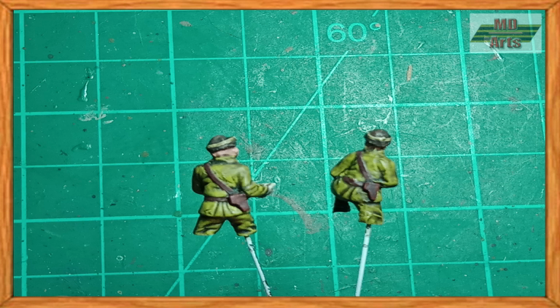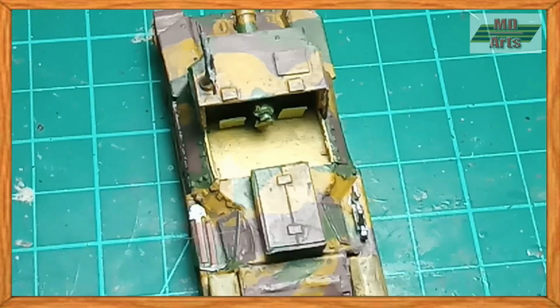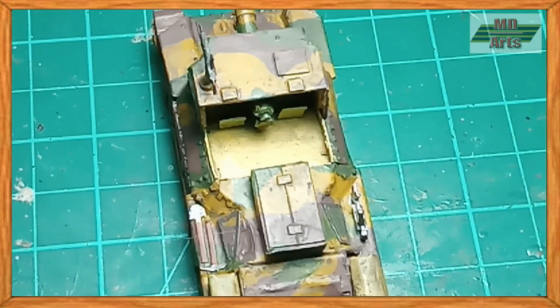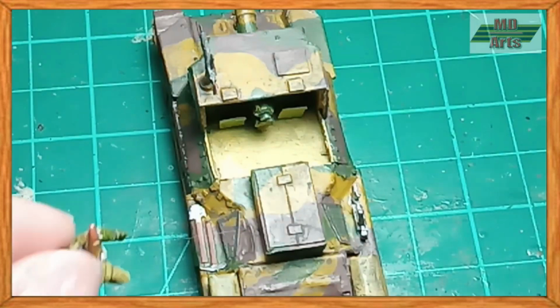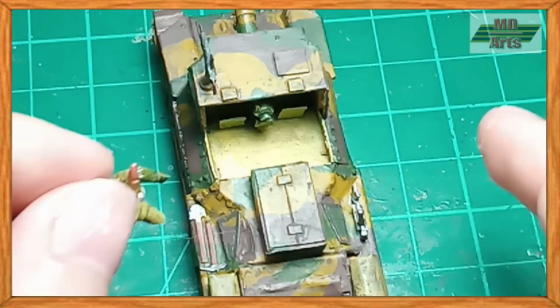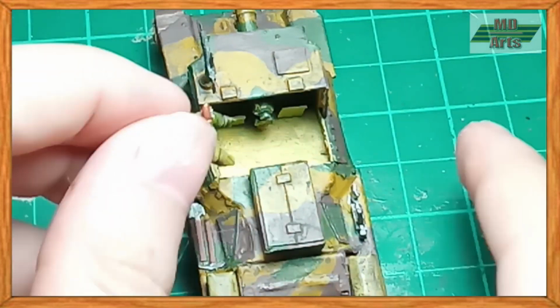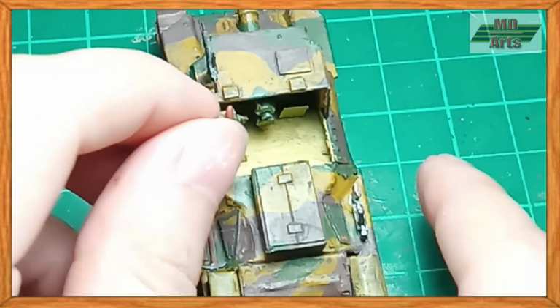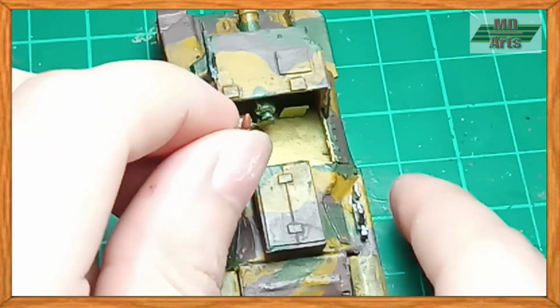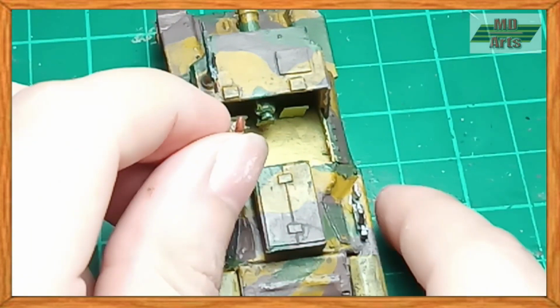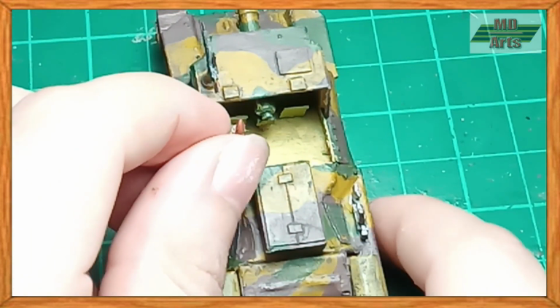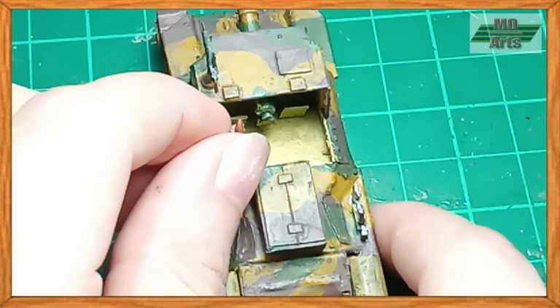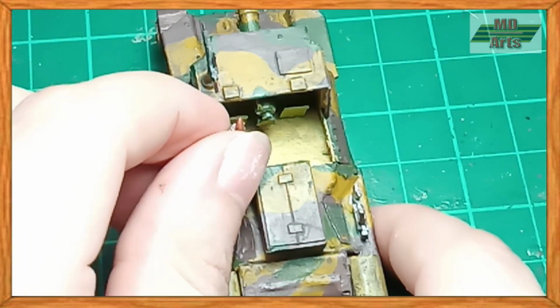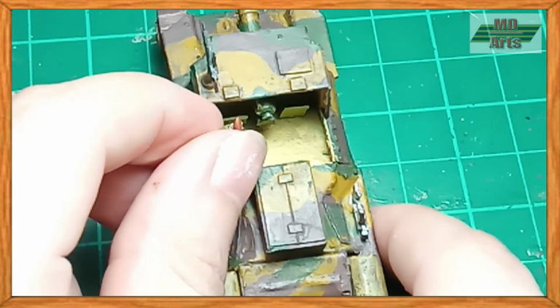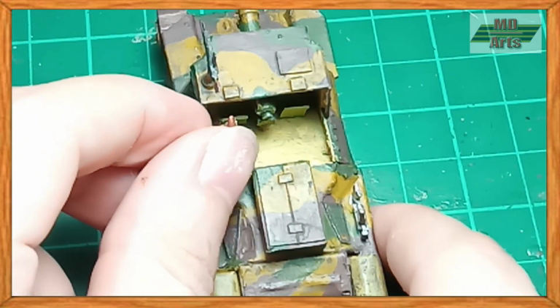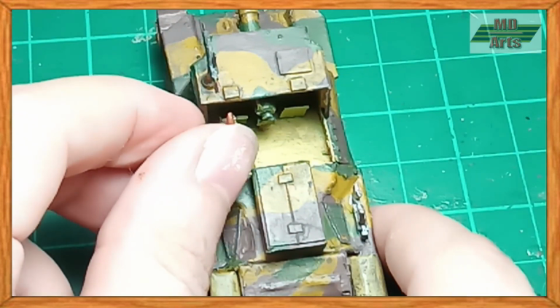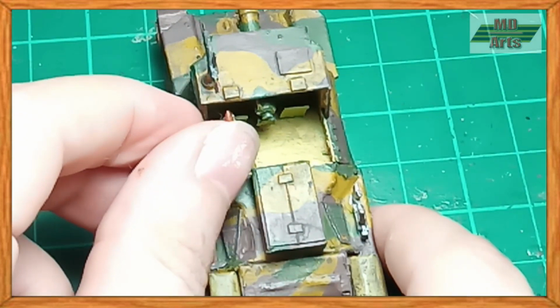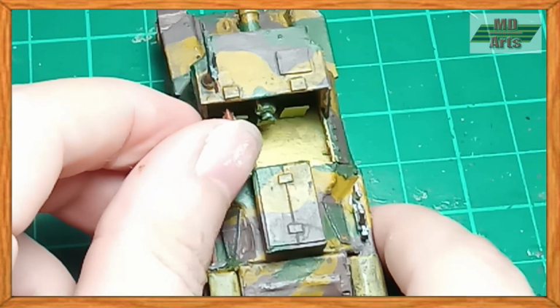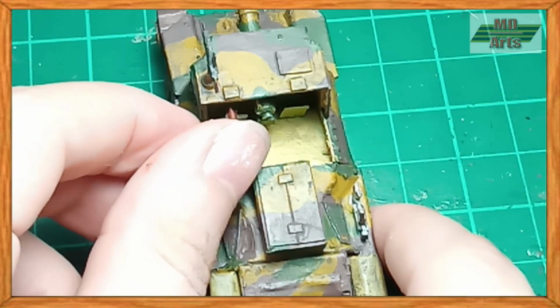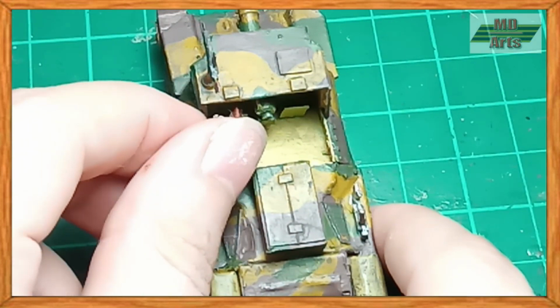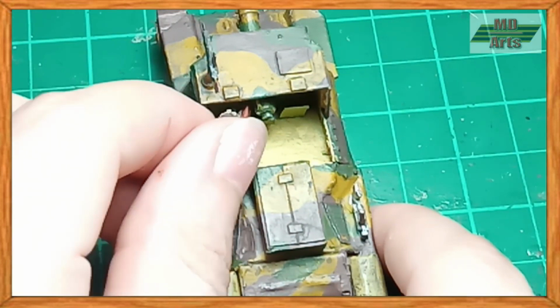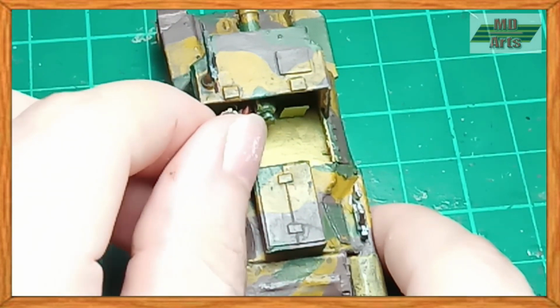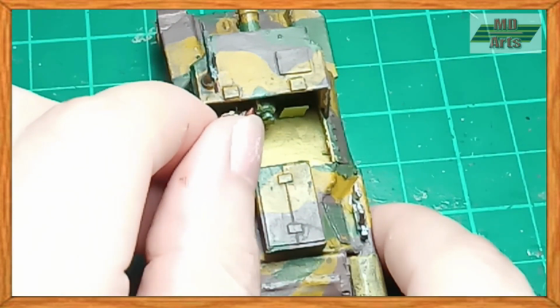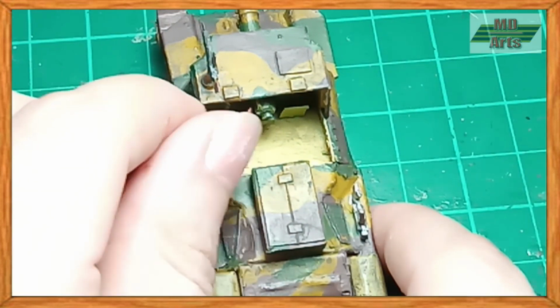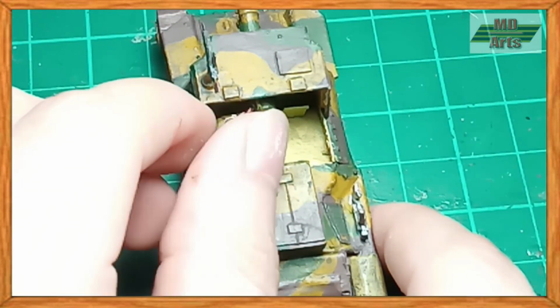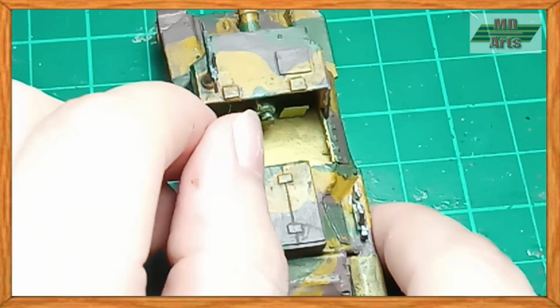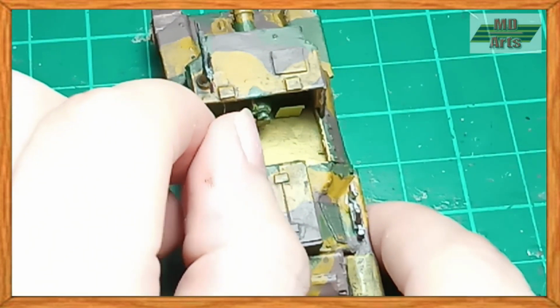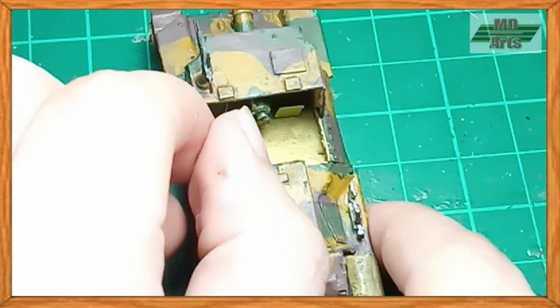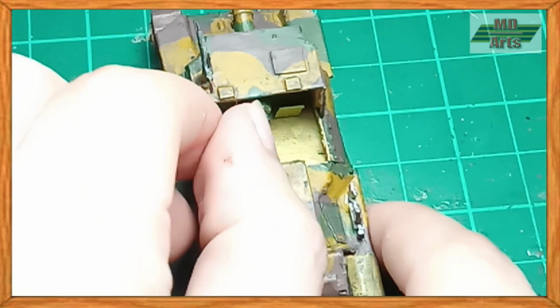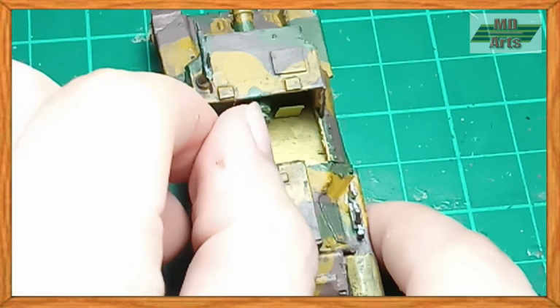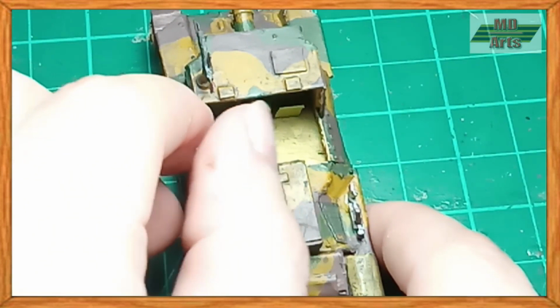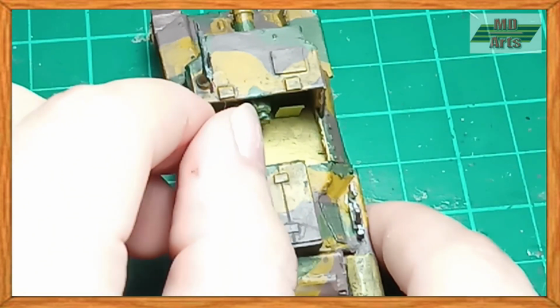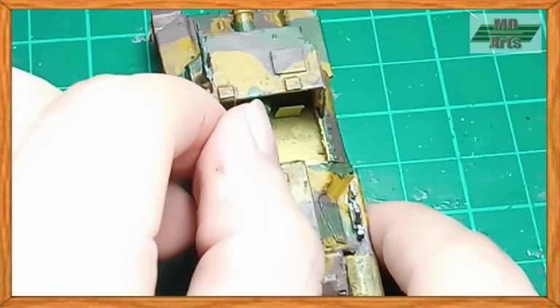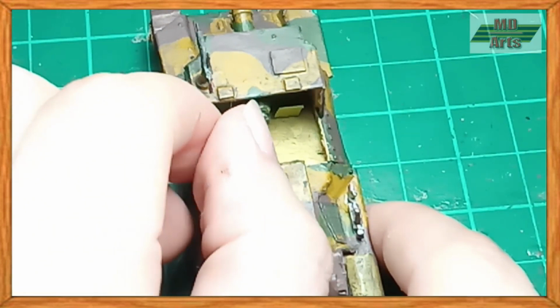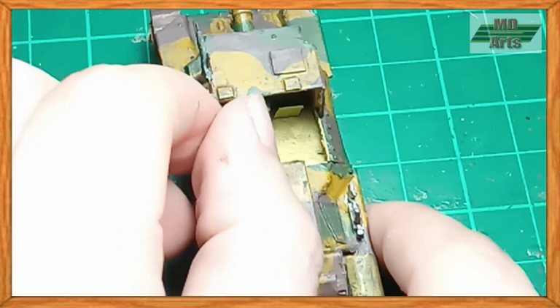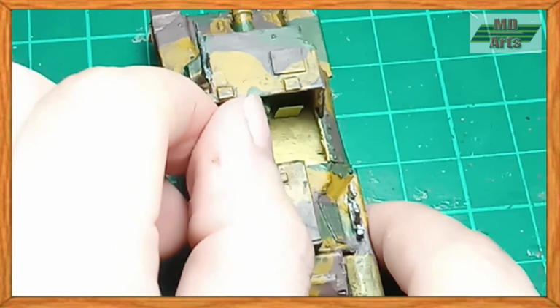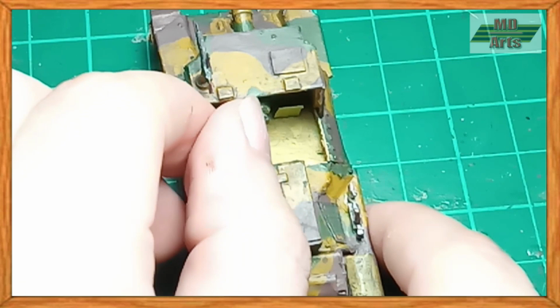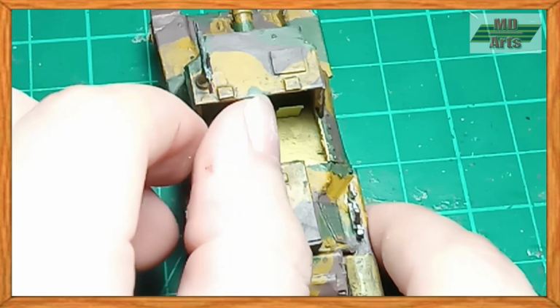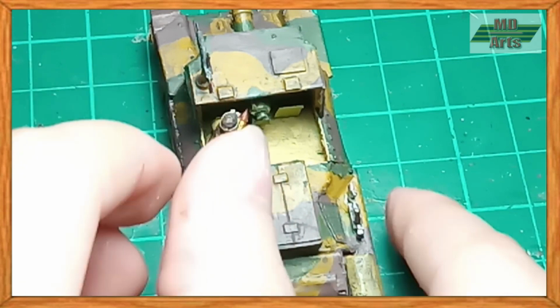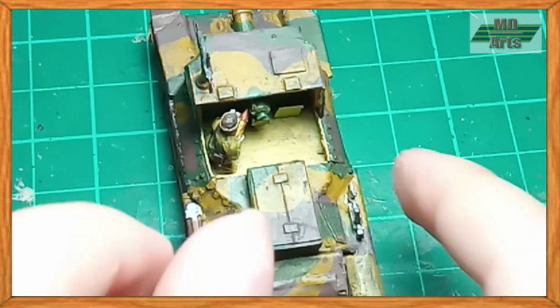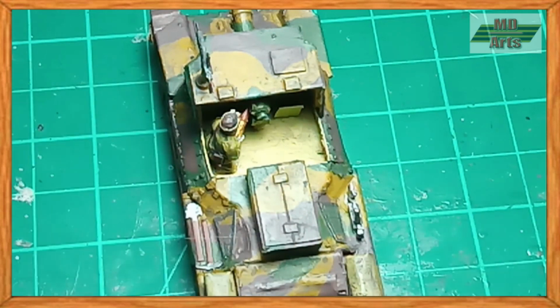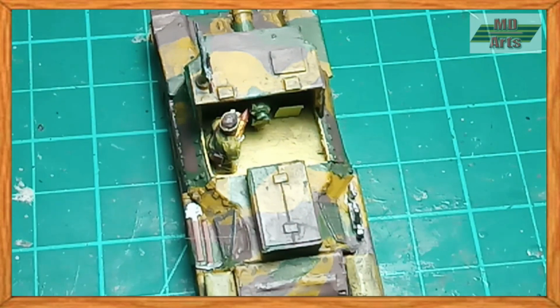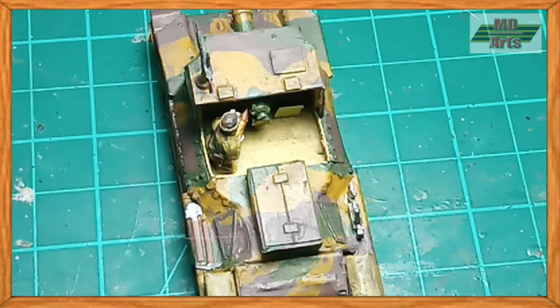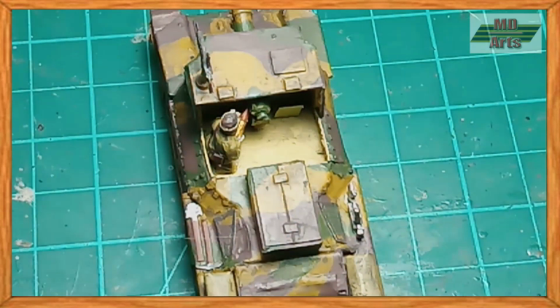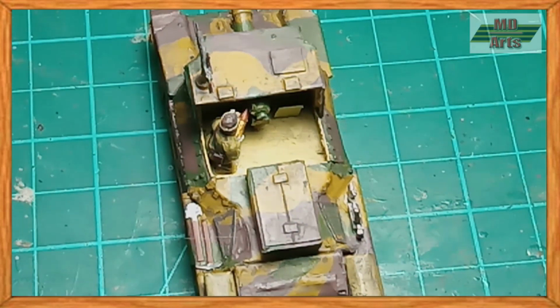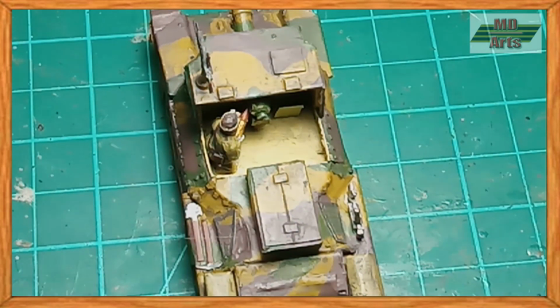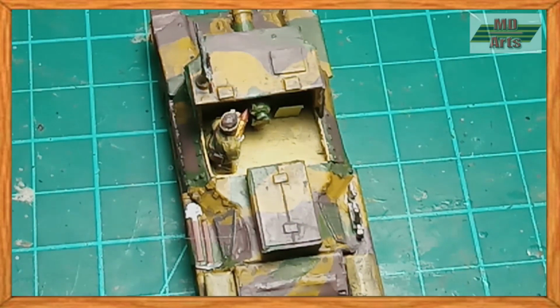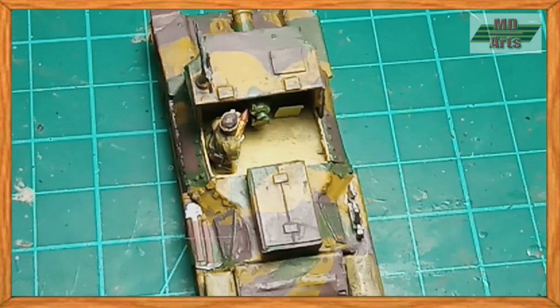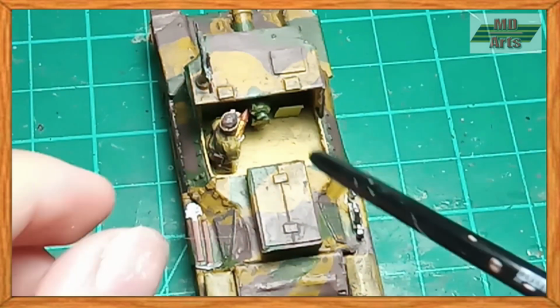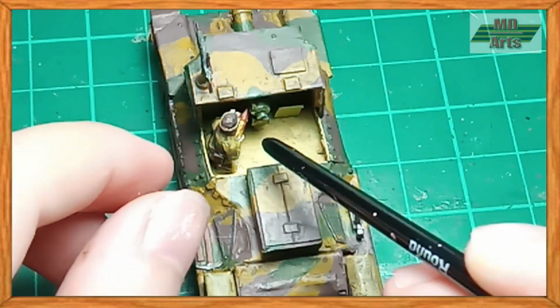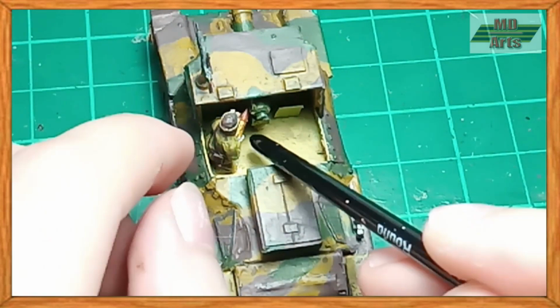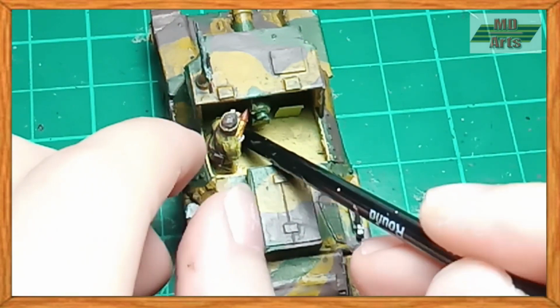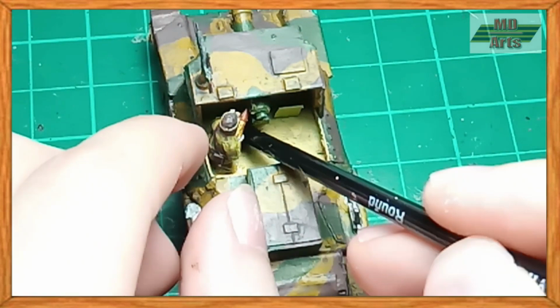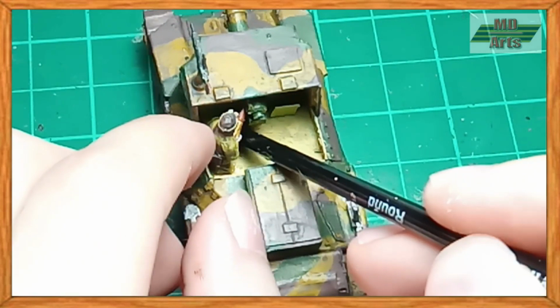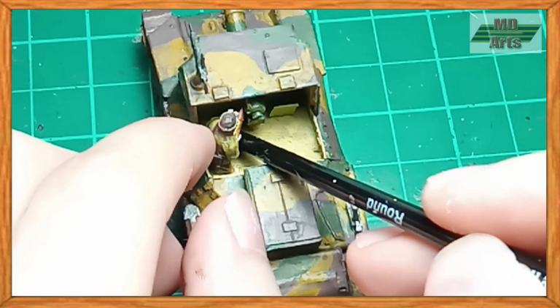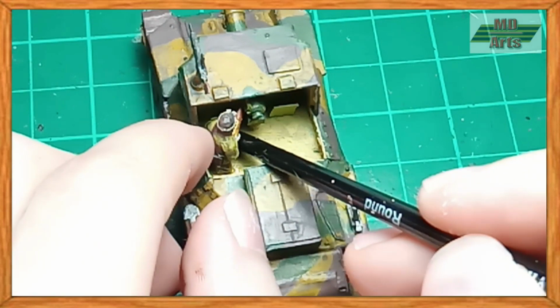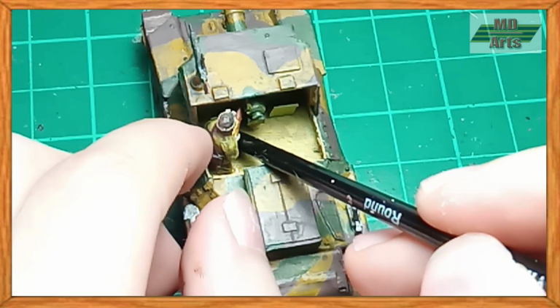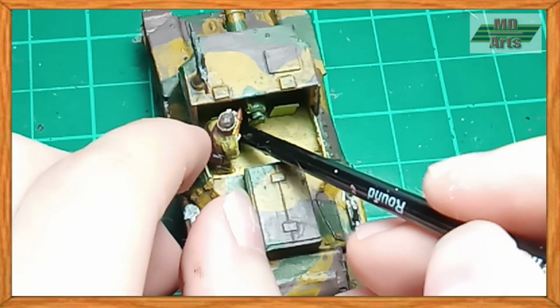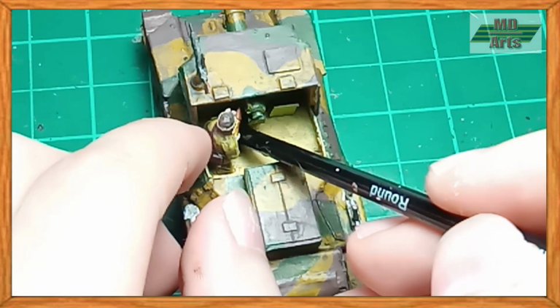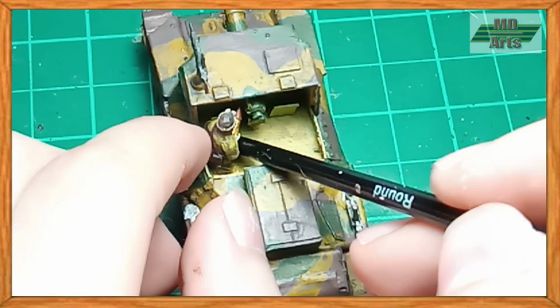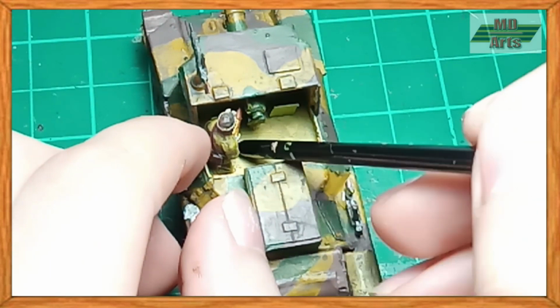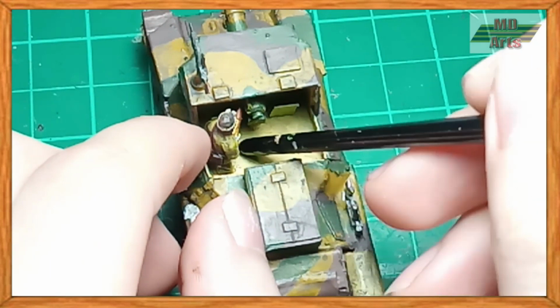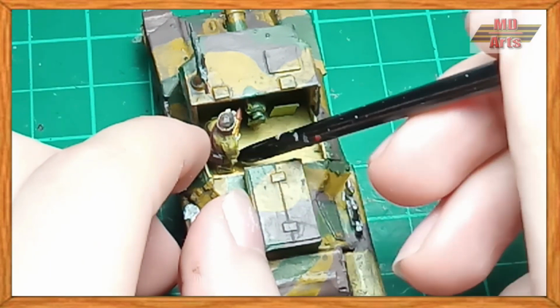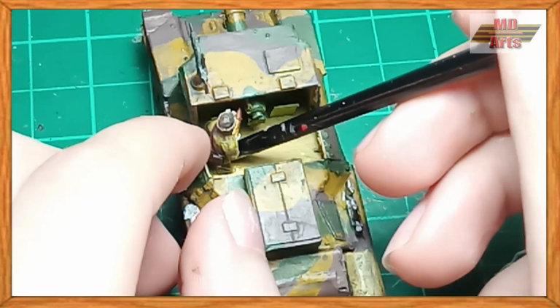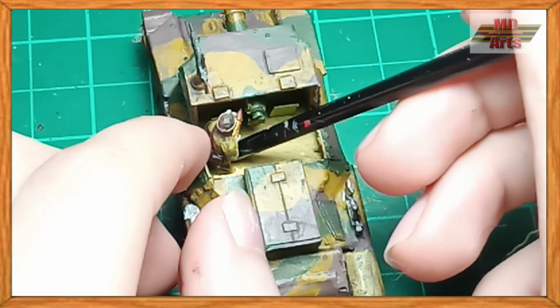Once painted, I then glued them to the interior to operate the main gun. That's all for this tutorial. I hope you all liked this one.